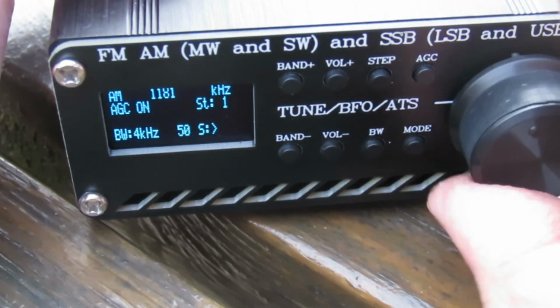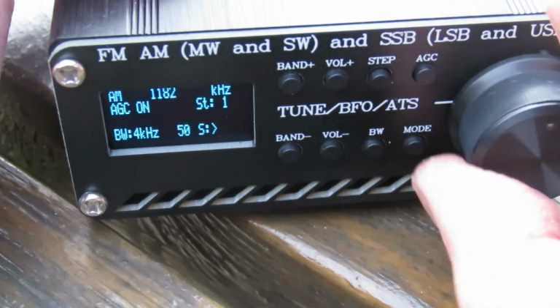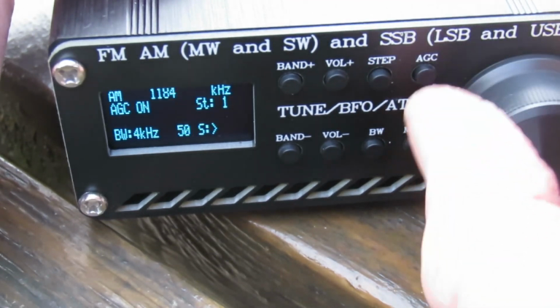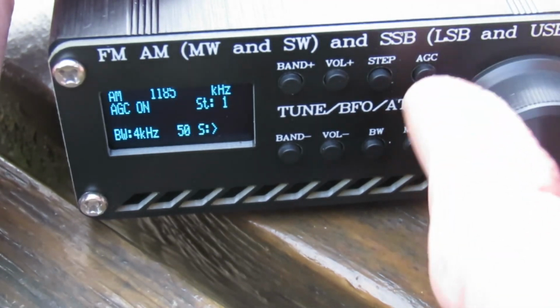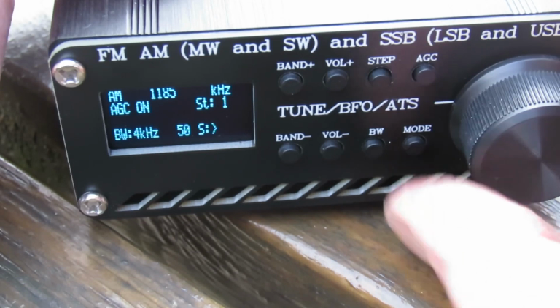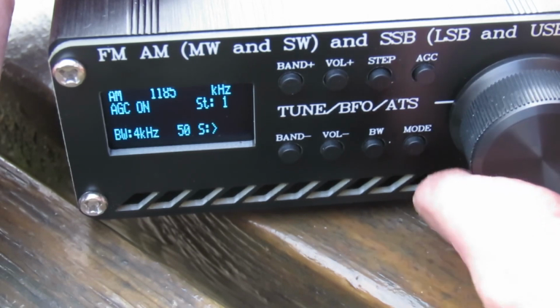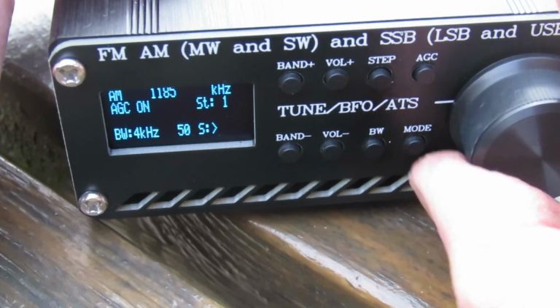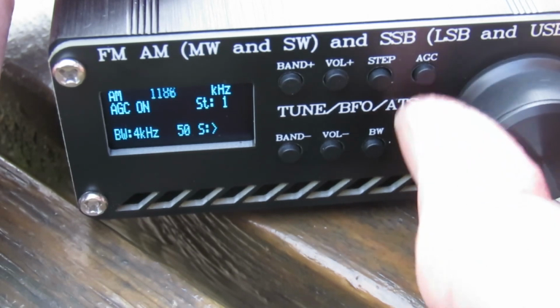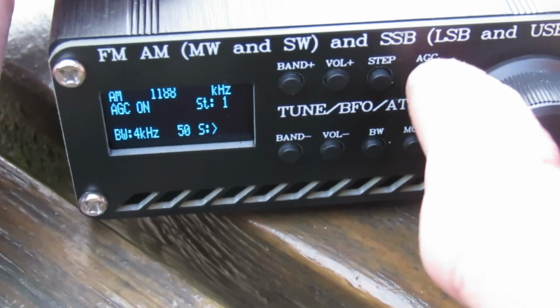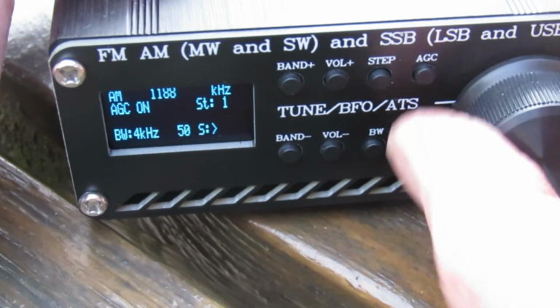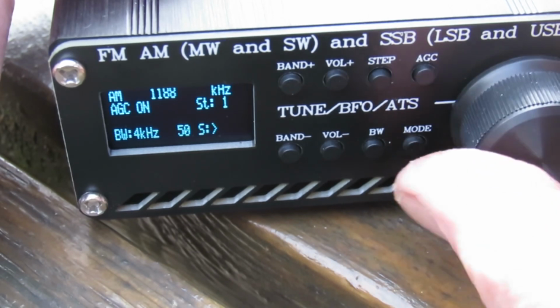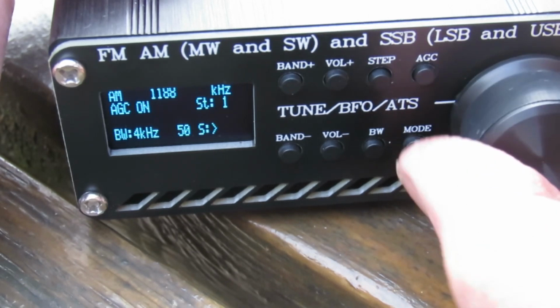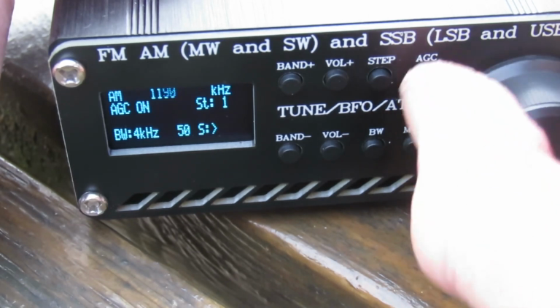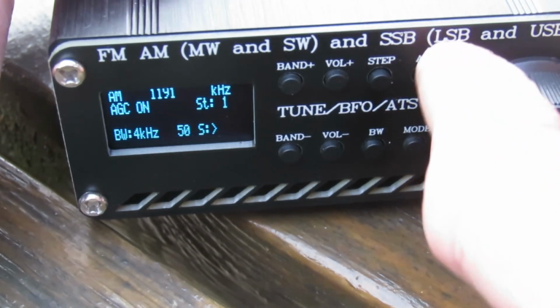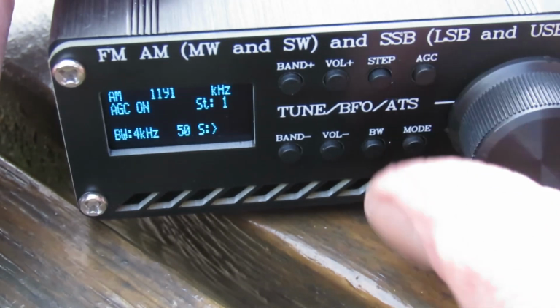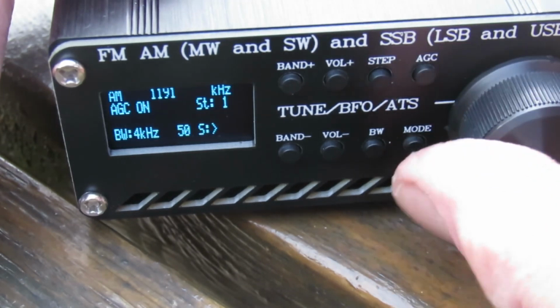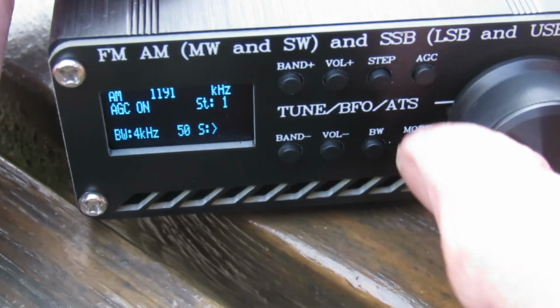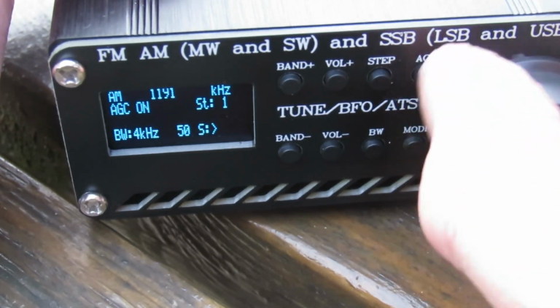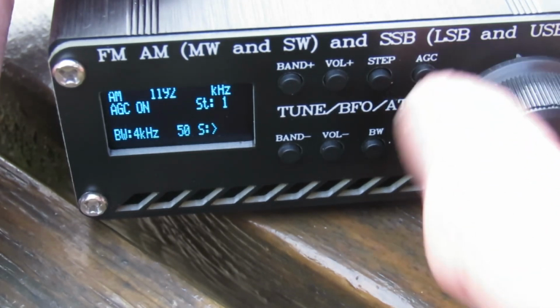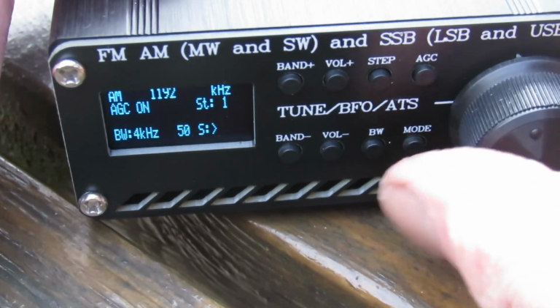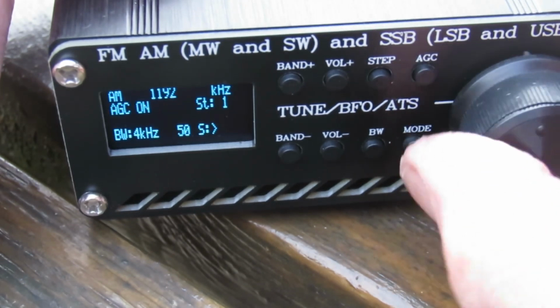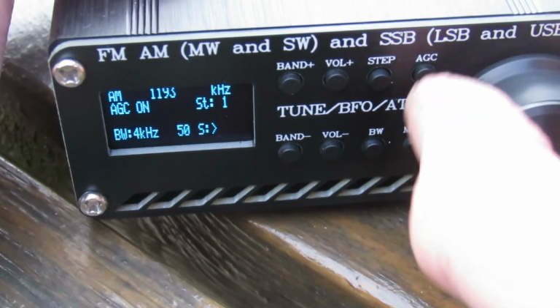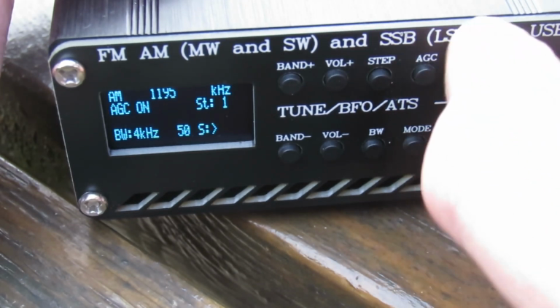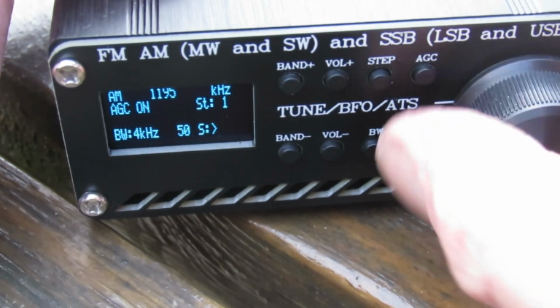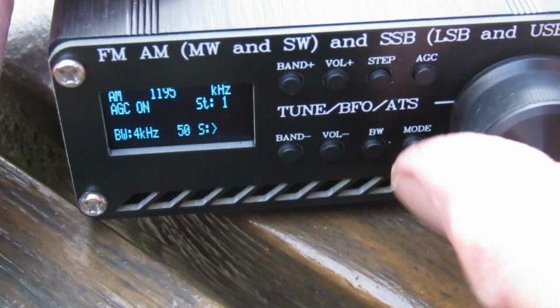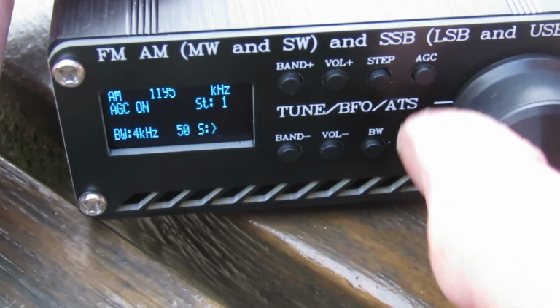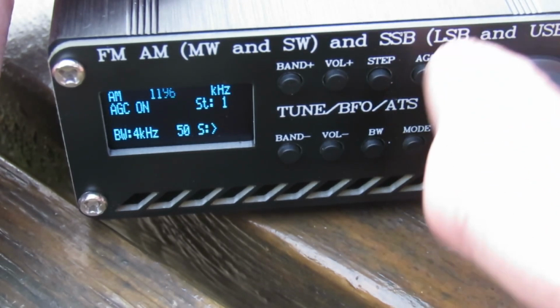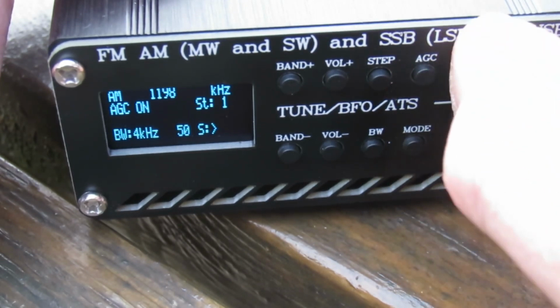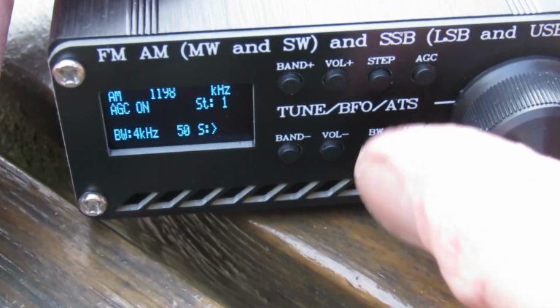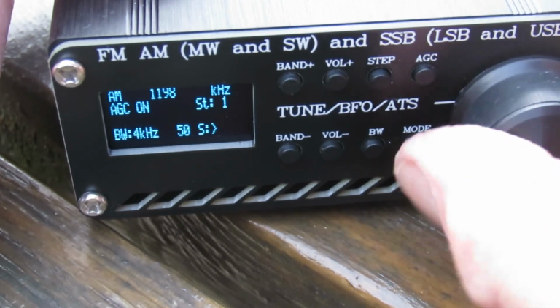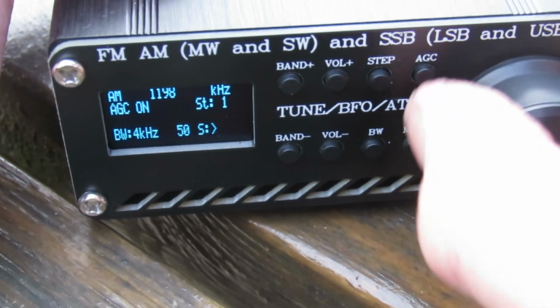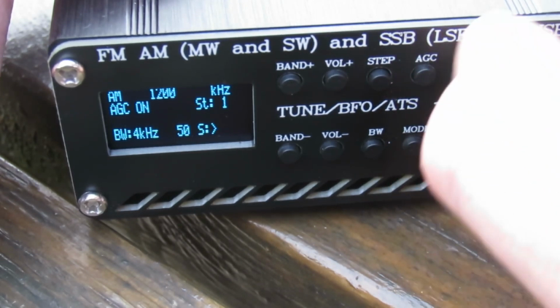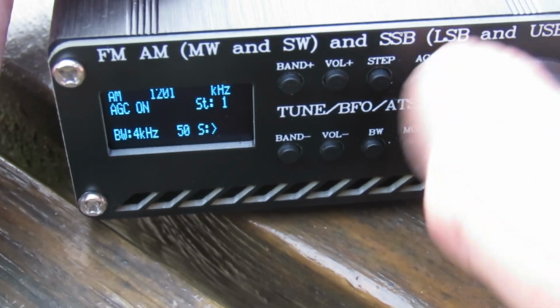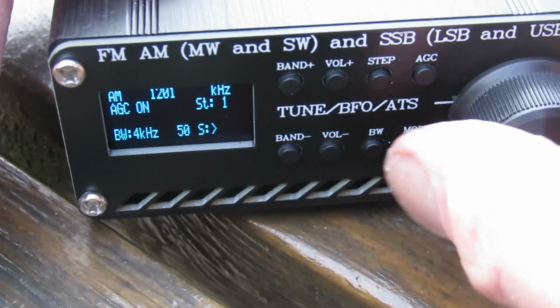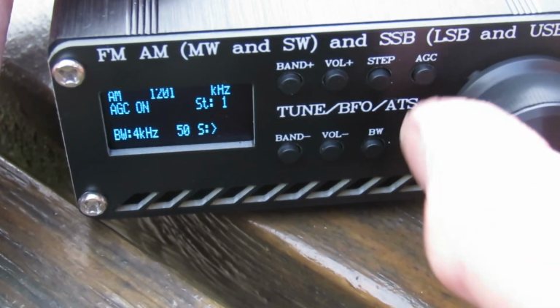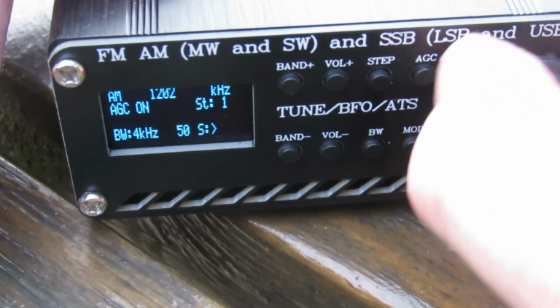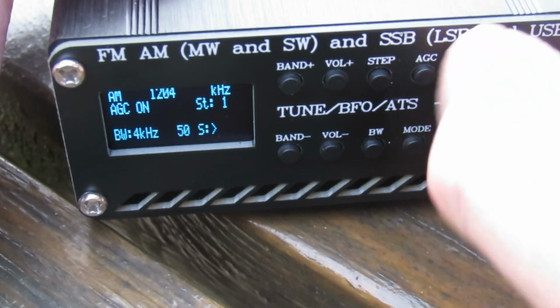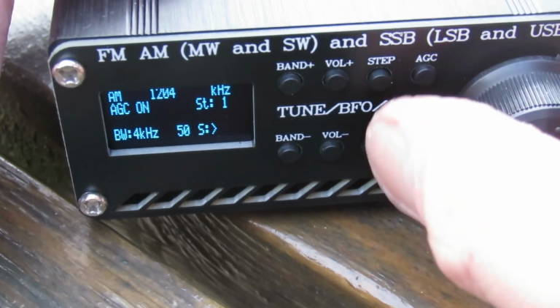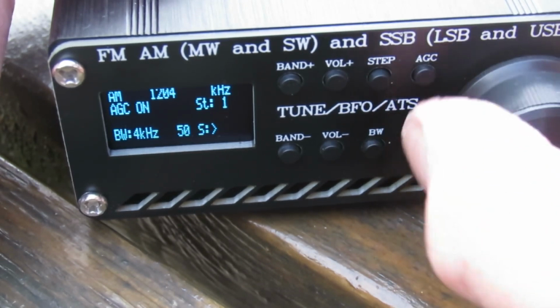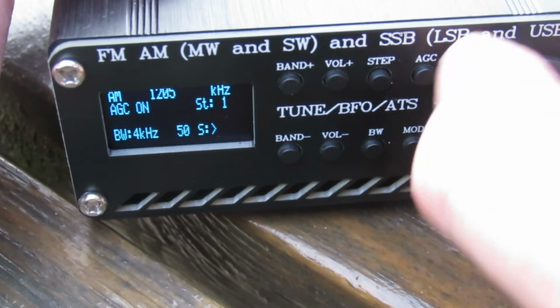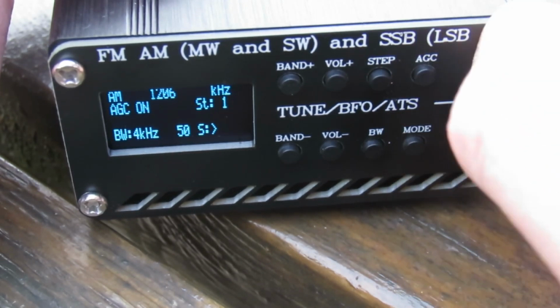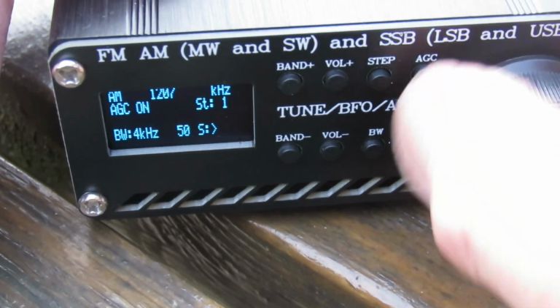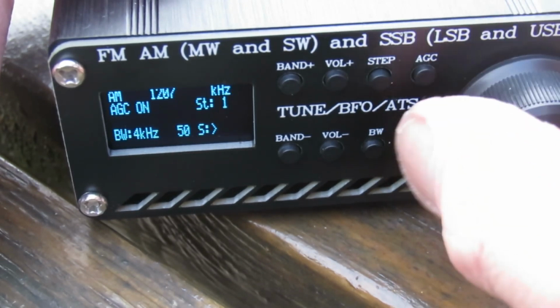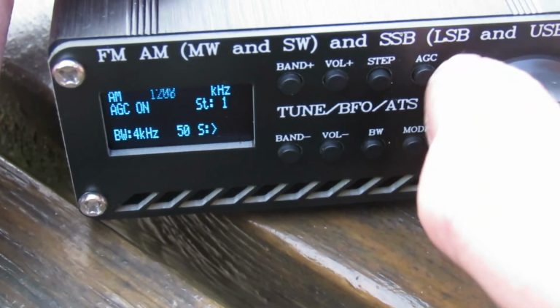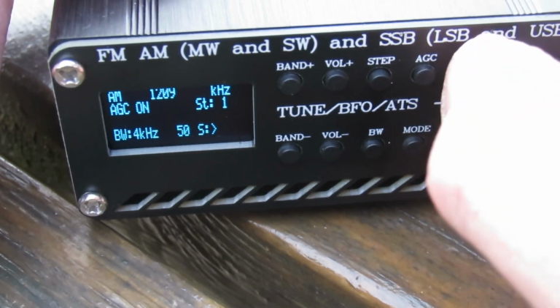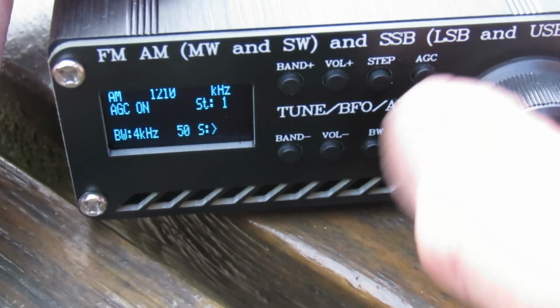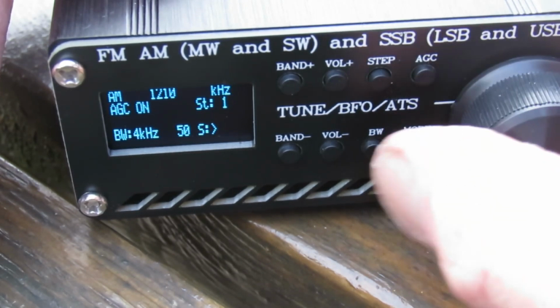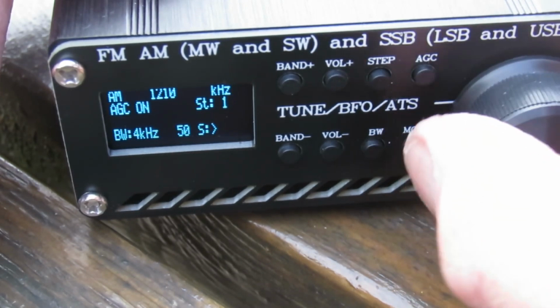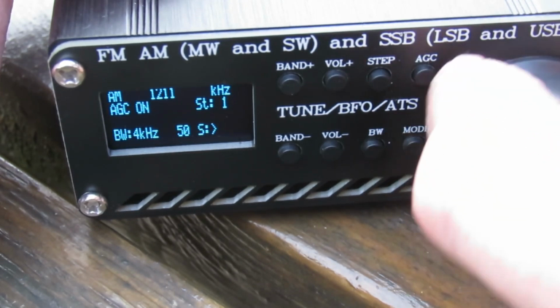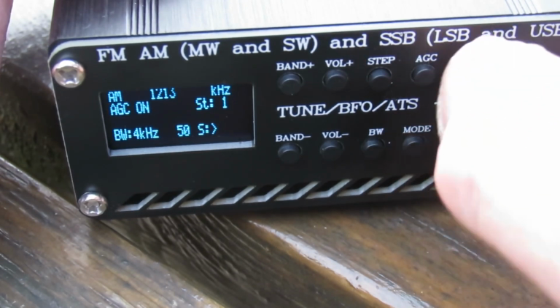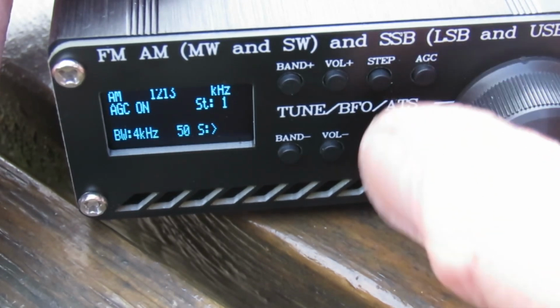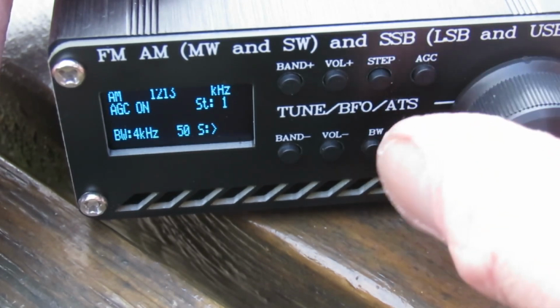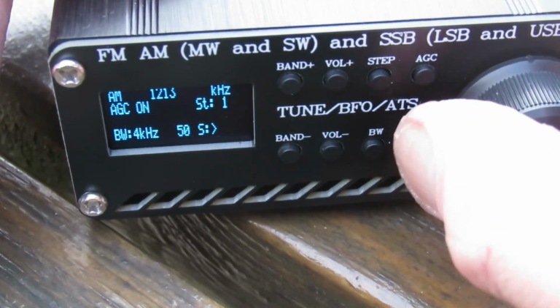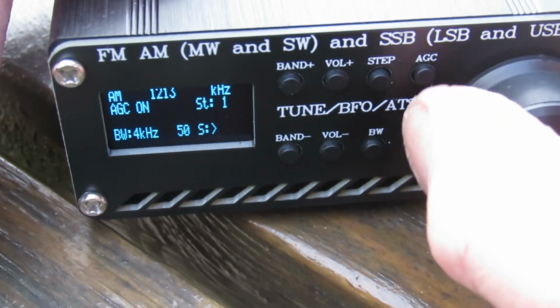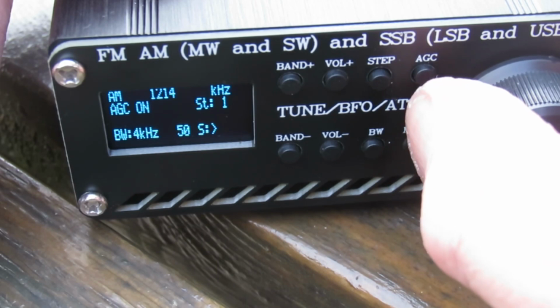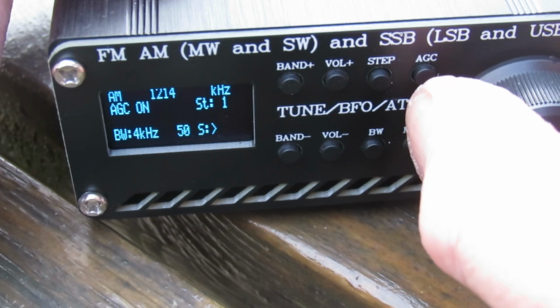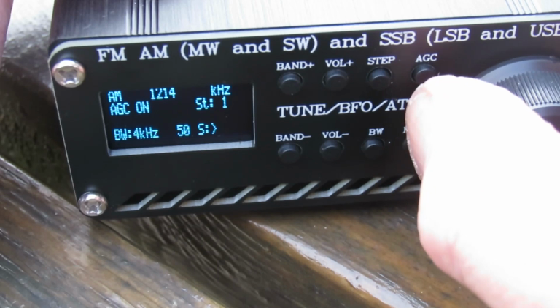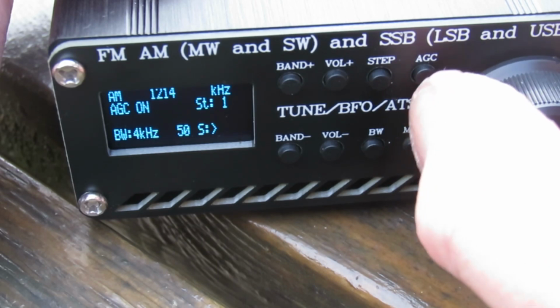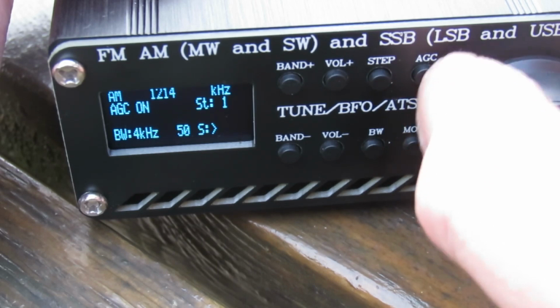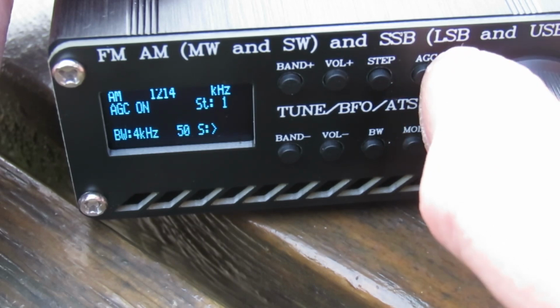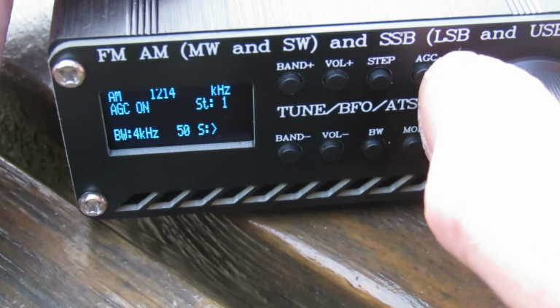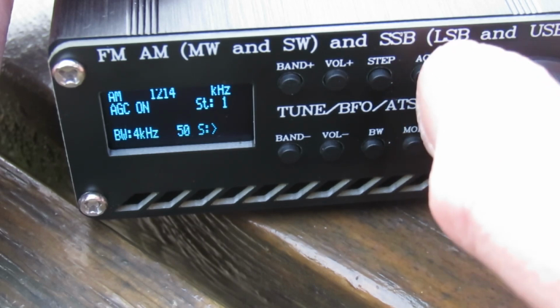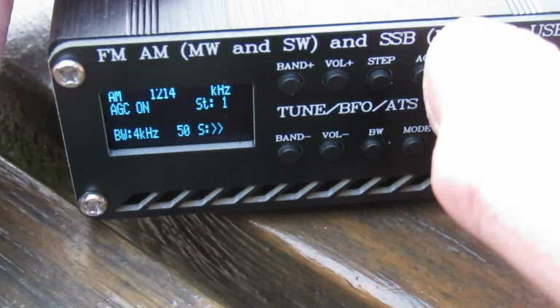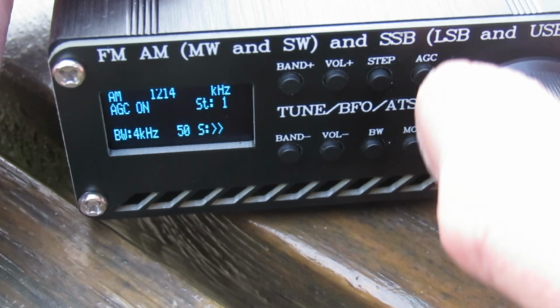Let's go up to Virgin Radio at 1215kHz. Let's see what we've got.